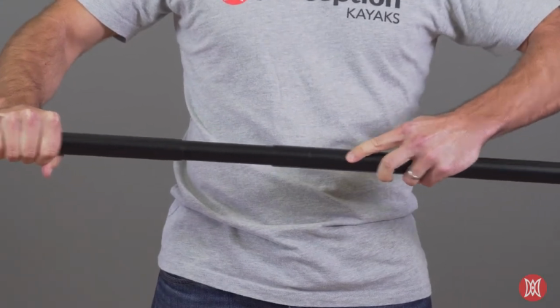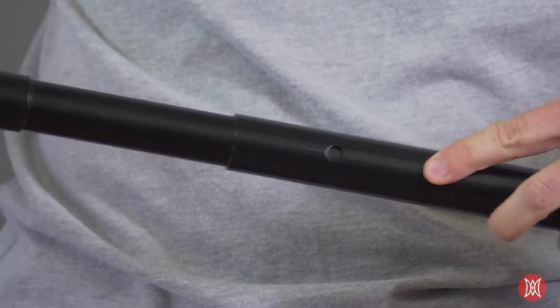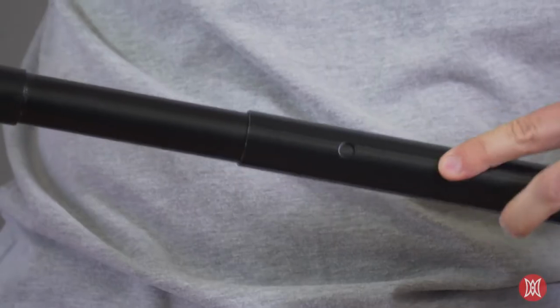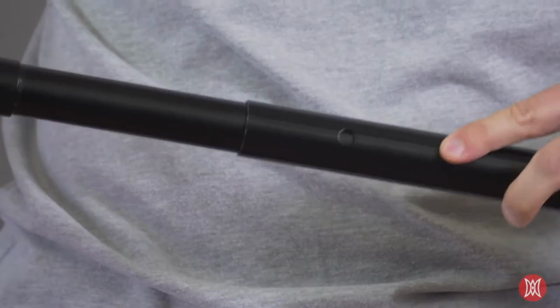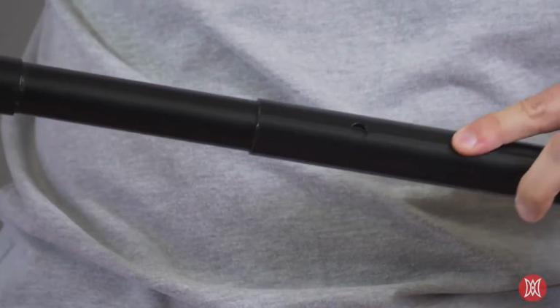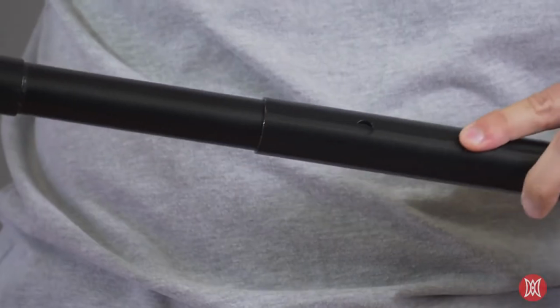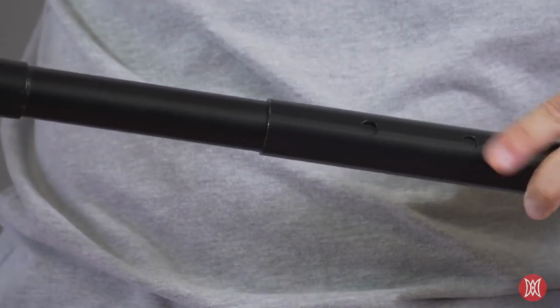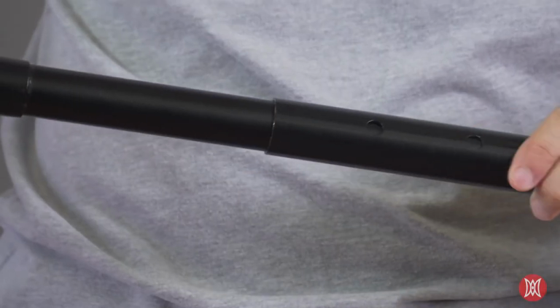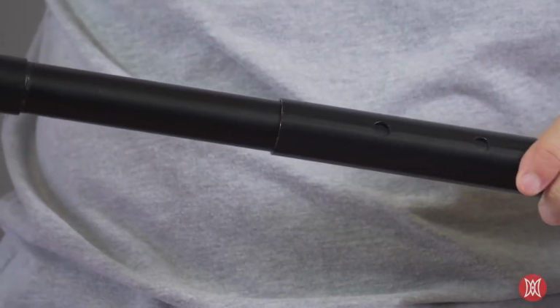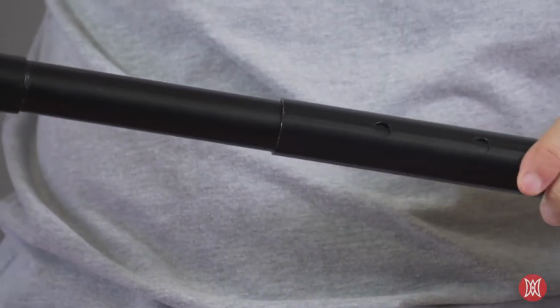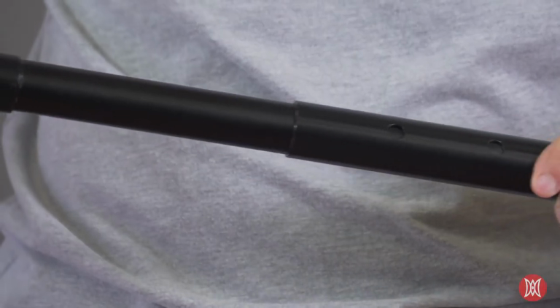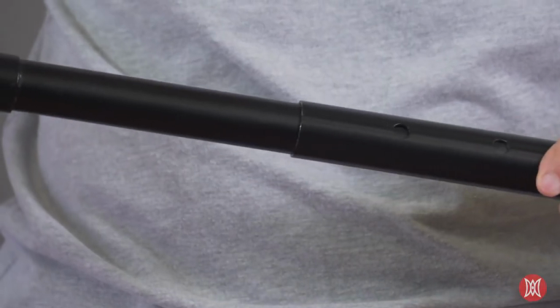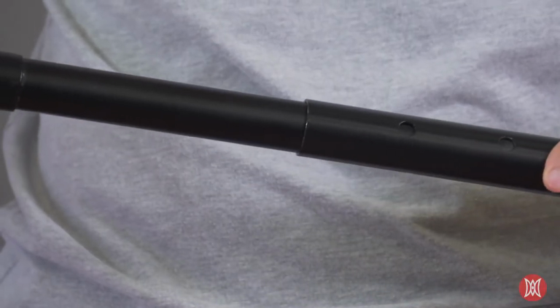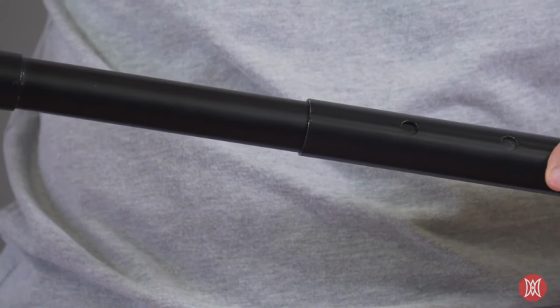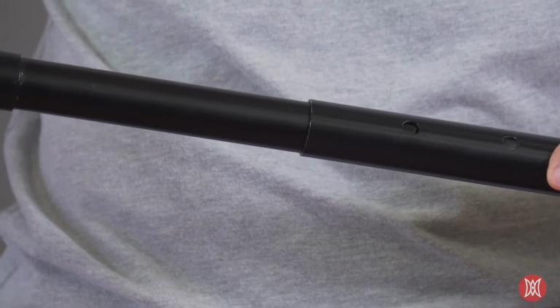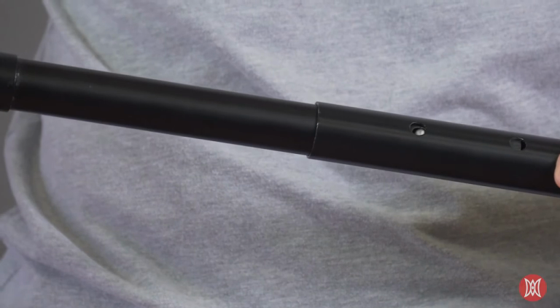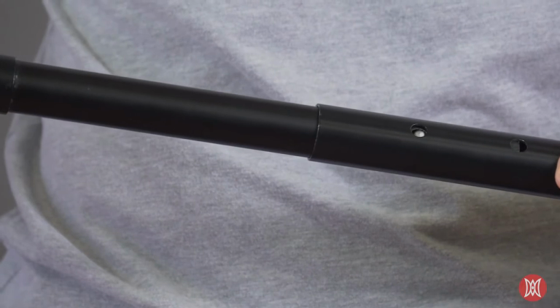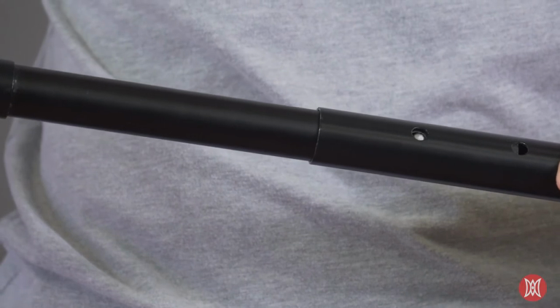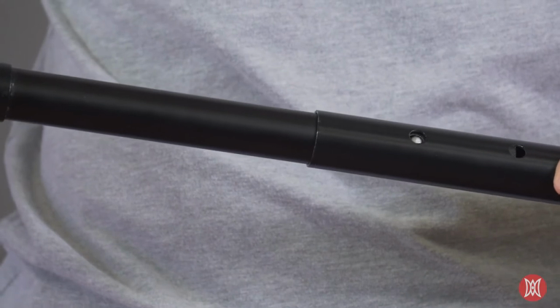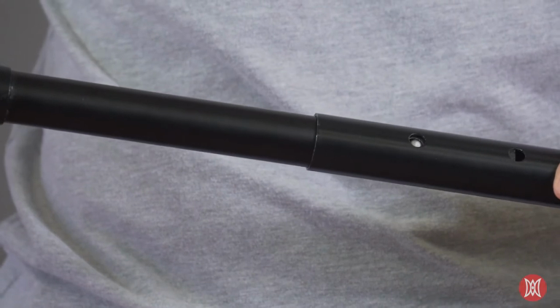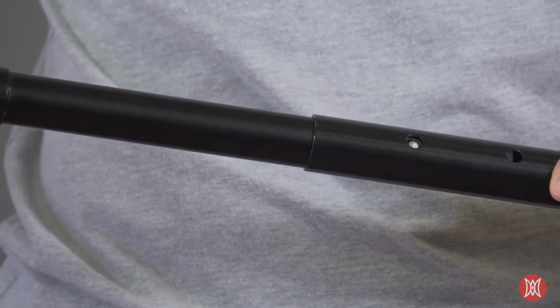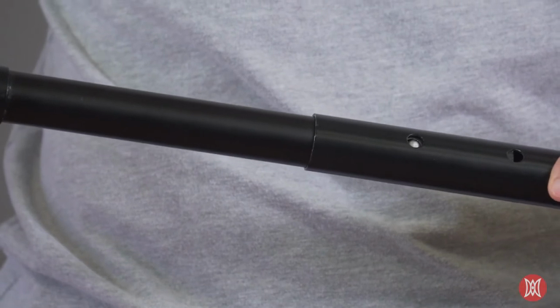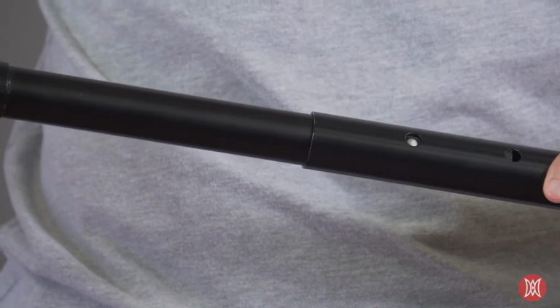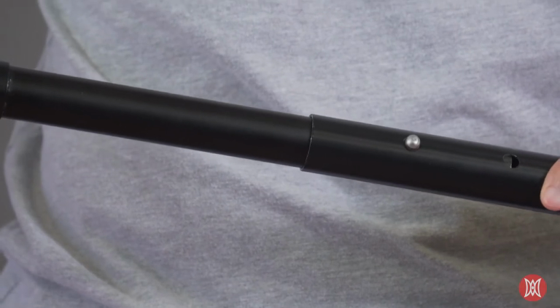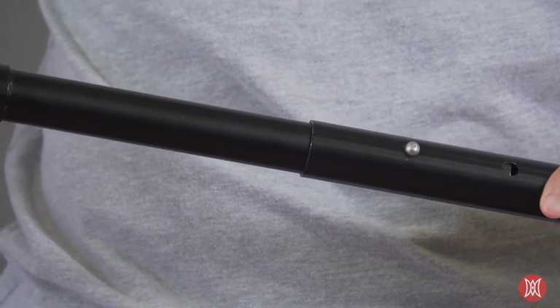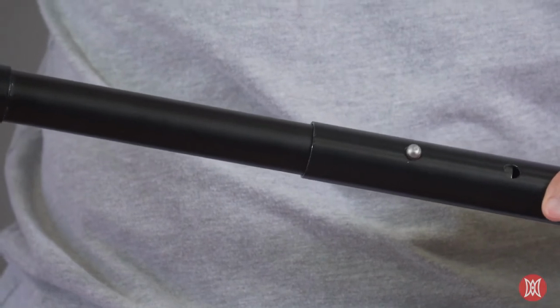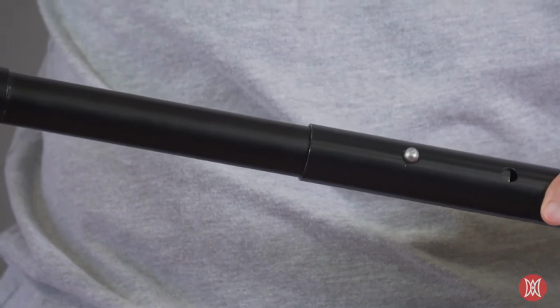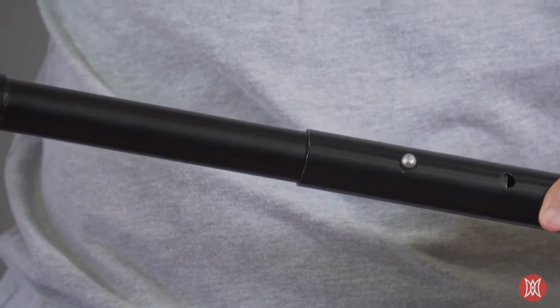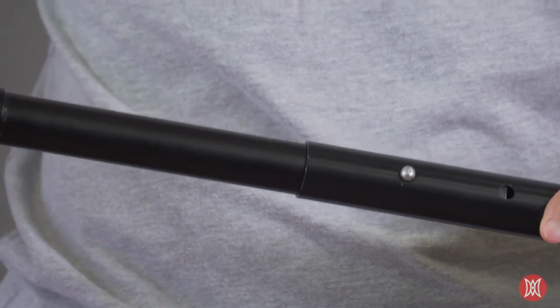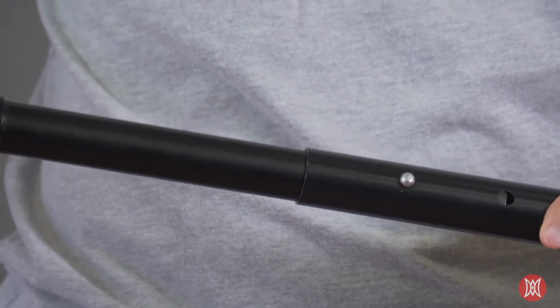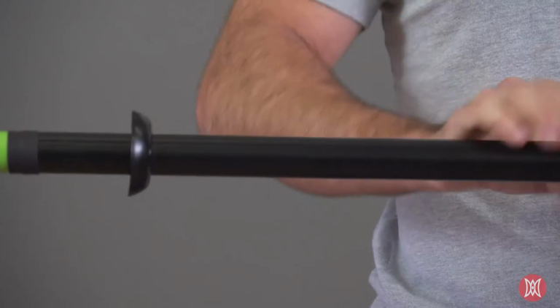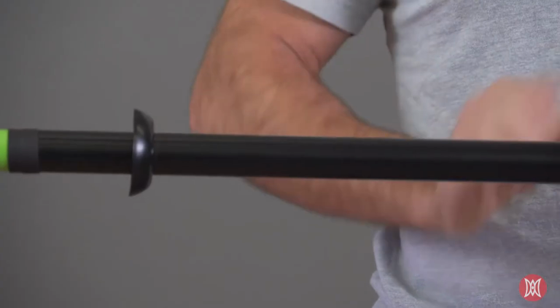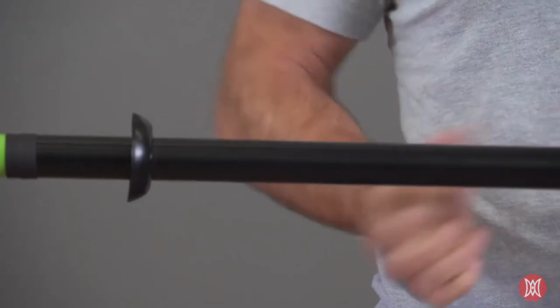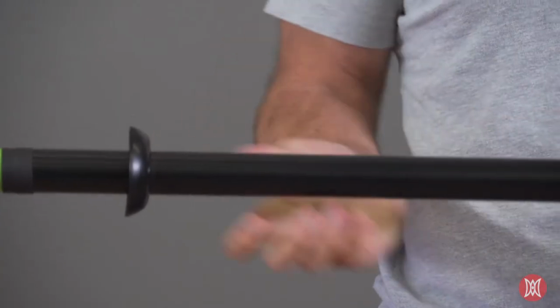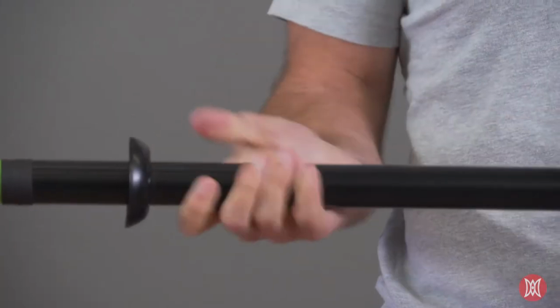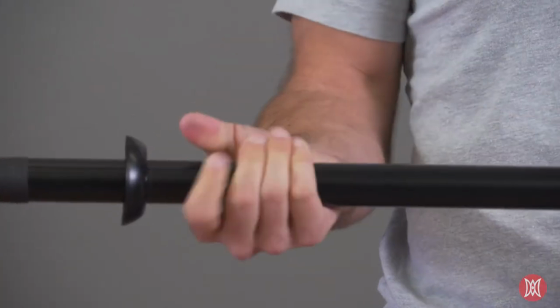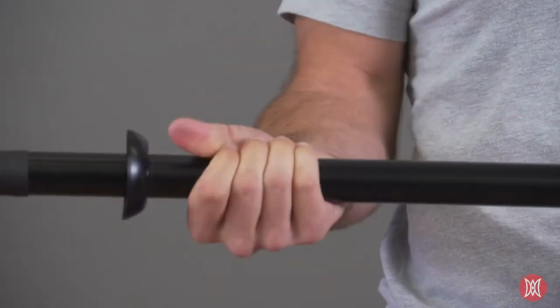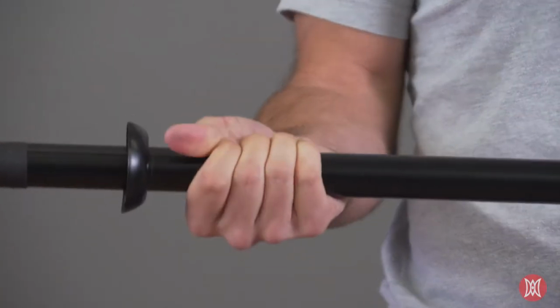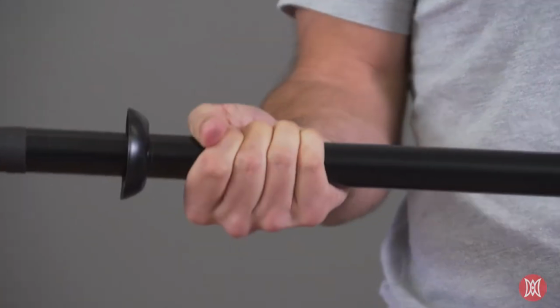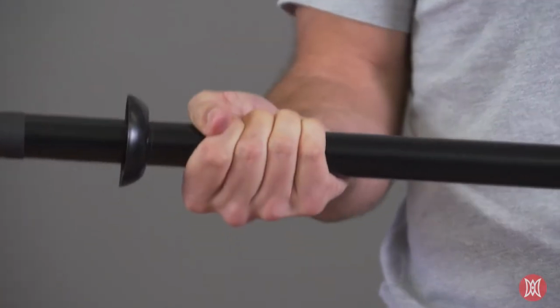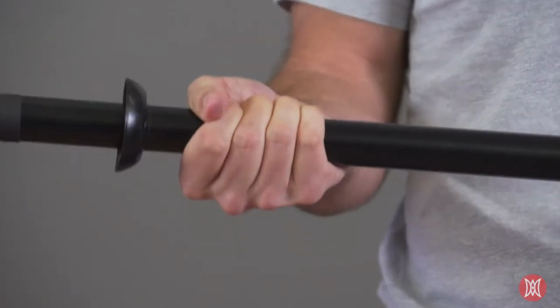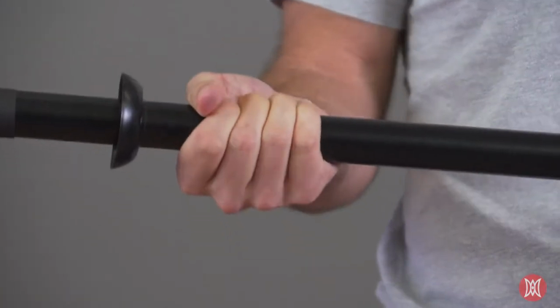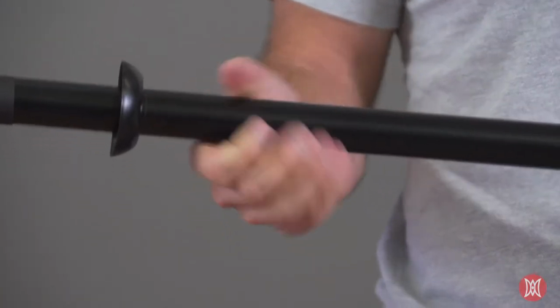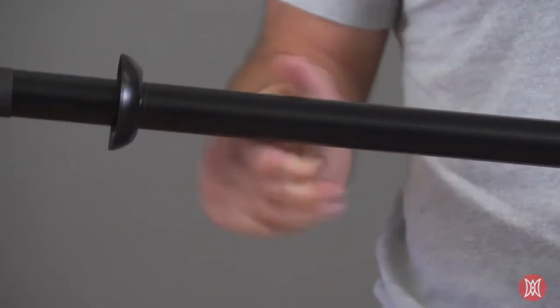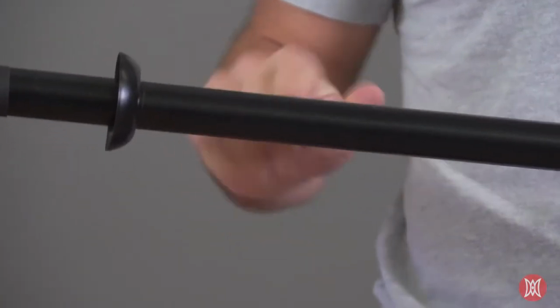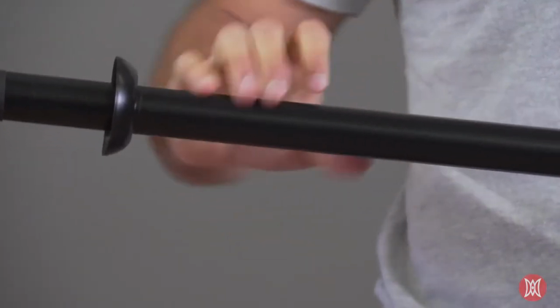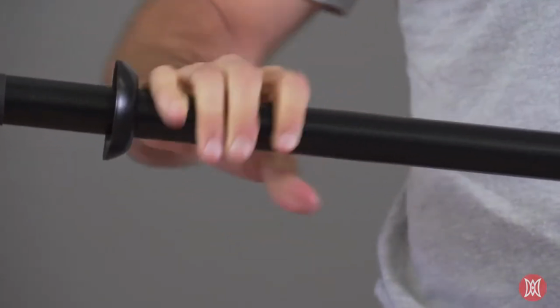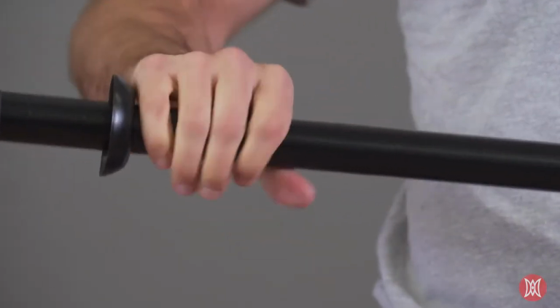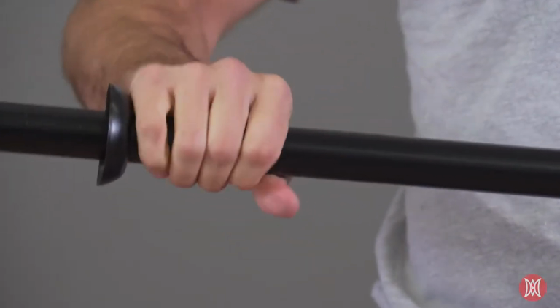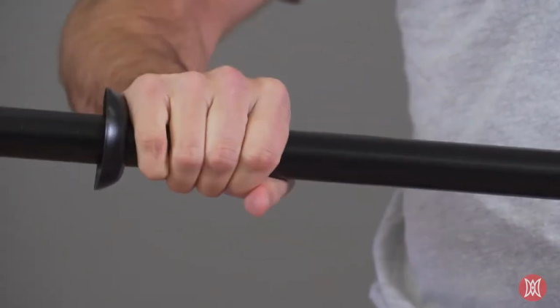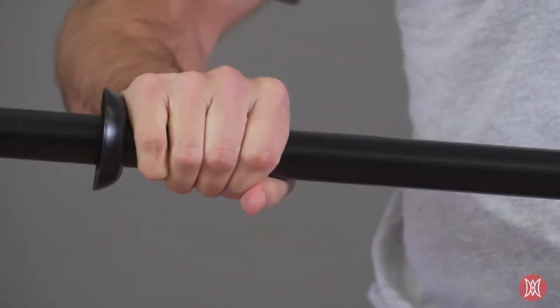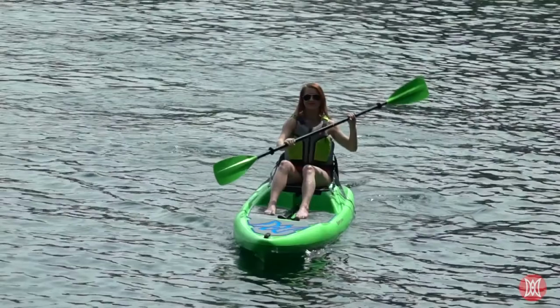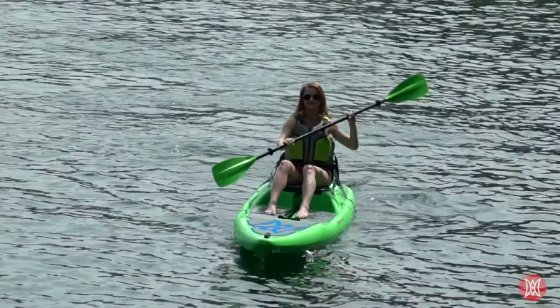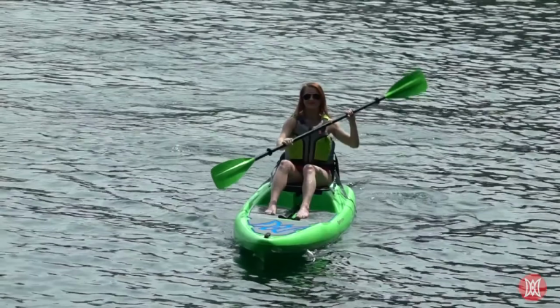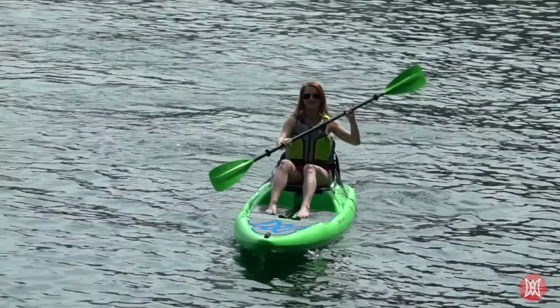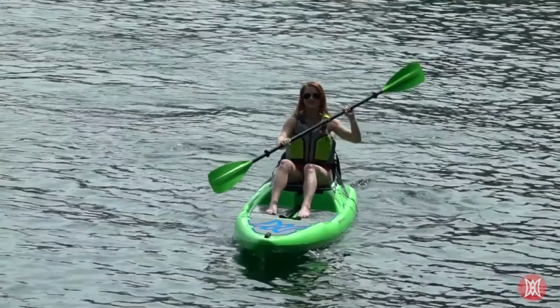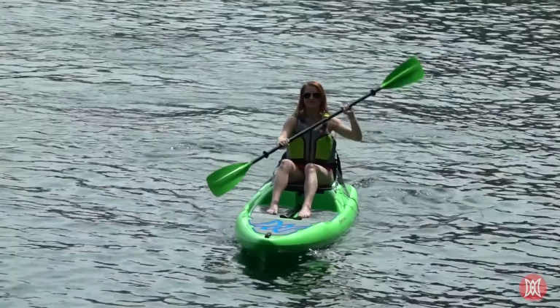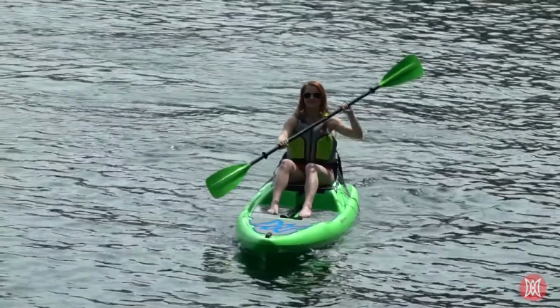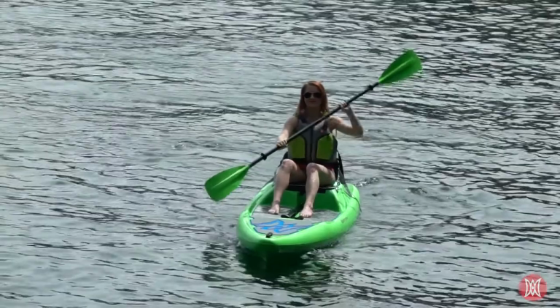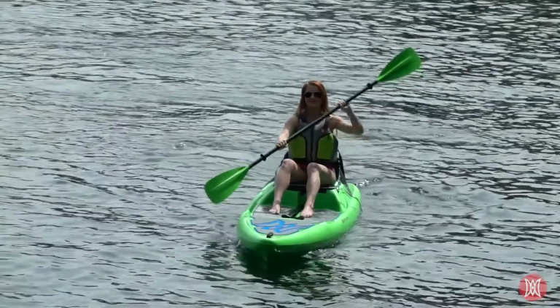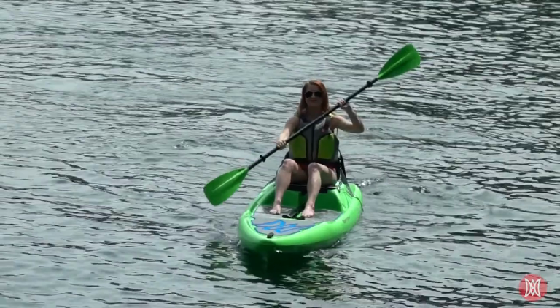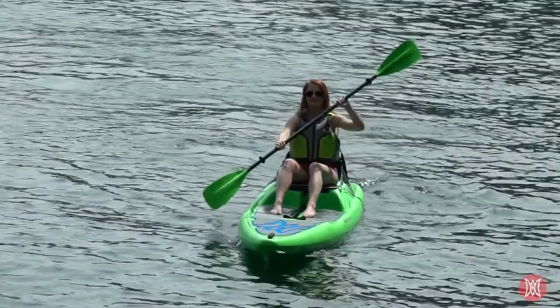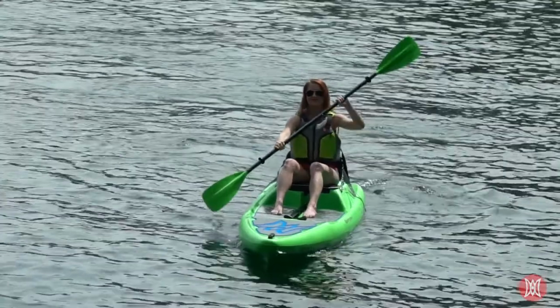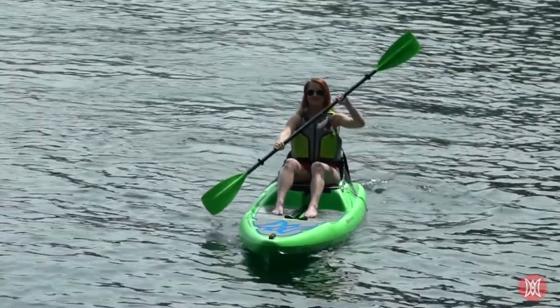allow the paddle length to be adjusted by nearly 6 inches, creating a paddle that can fit just about anyone.